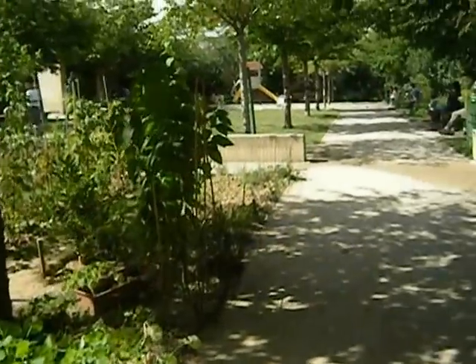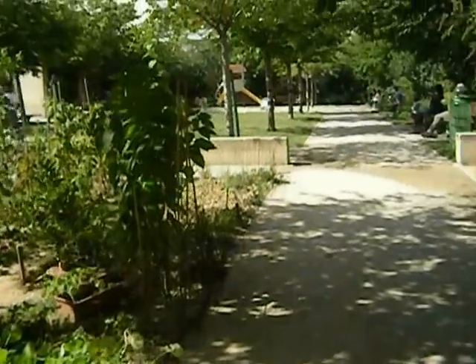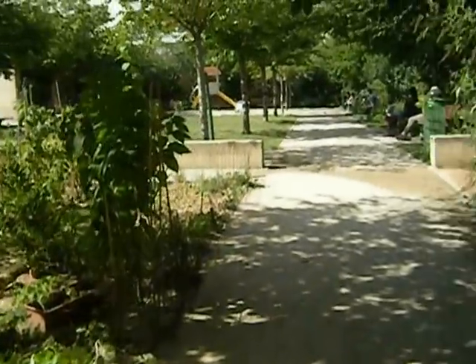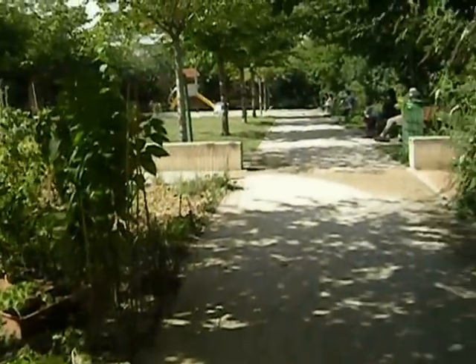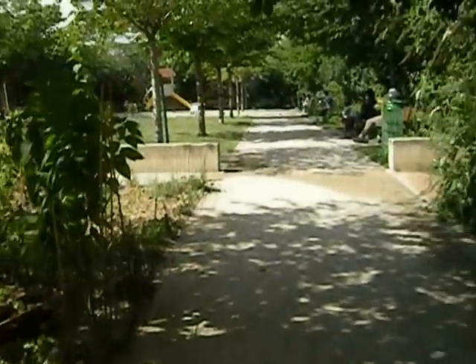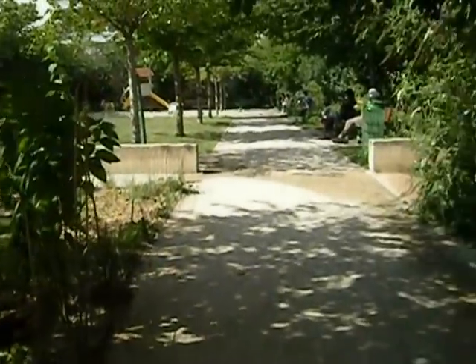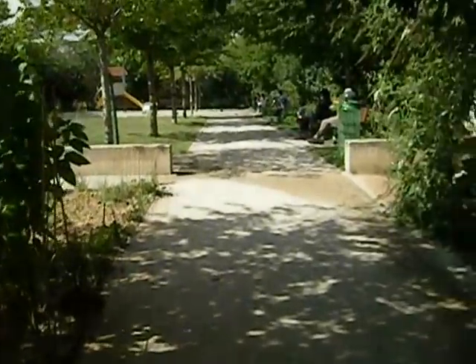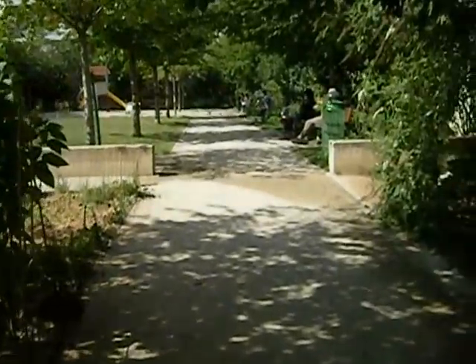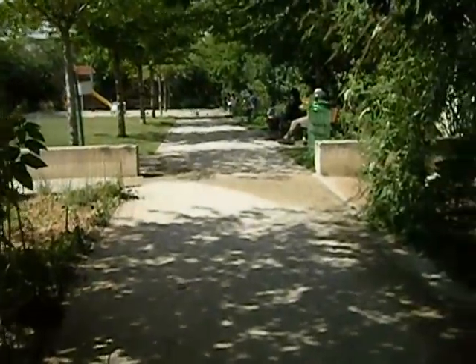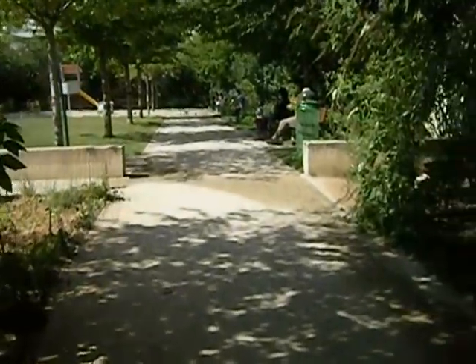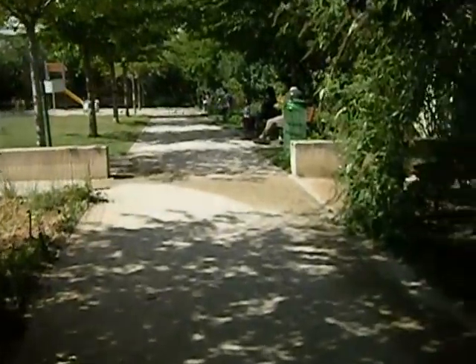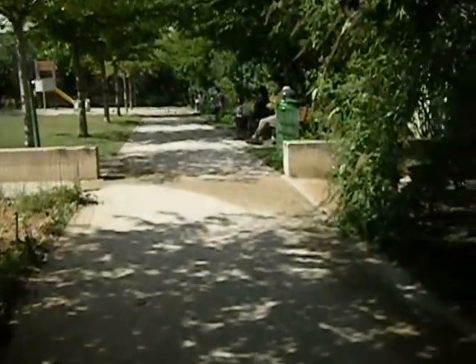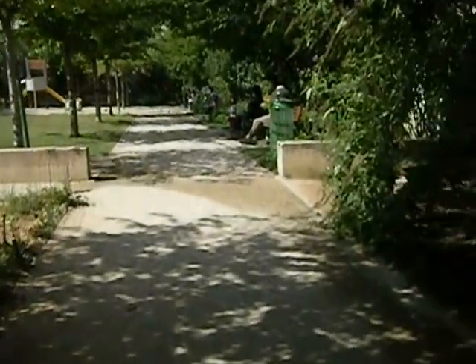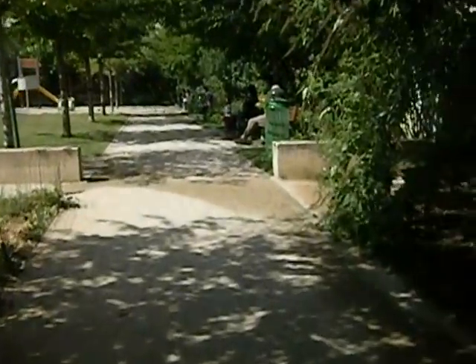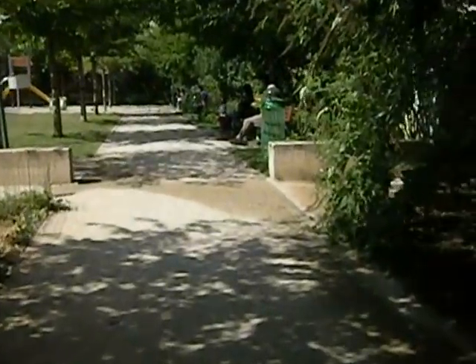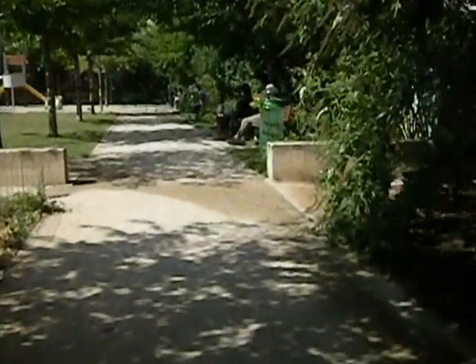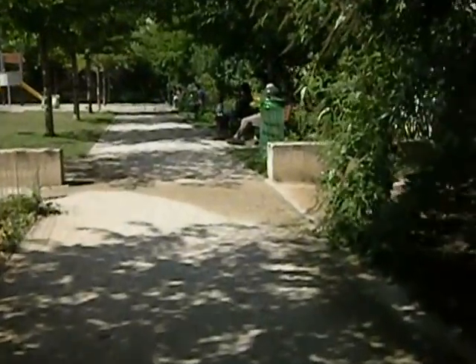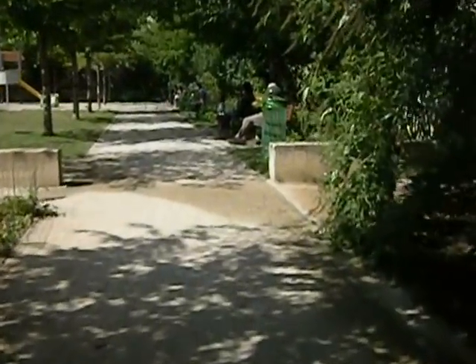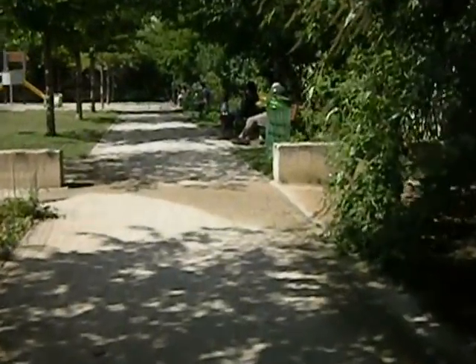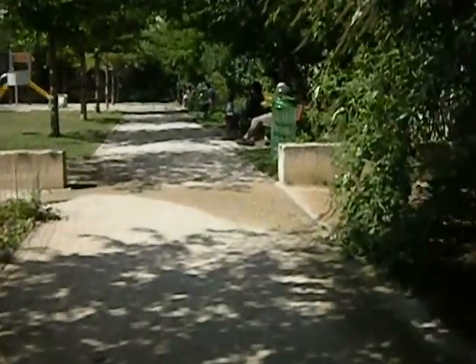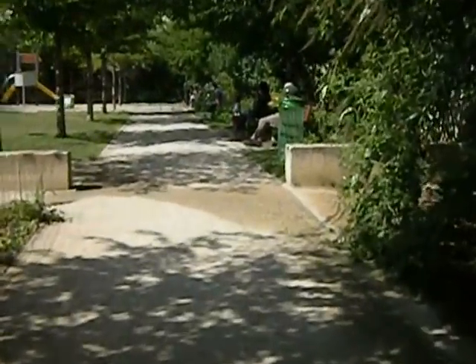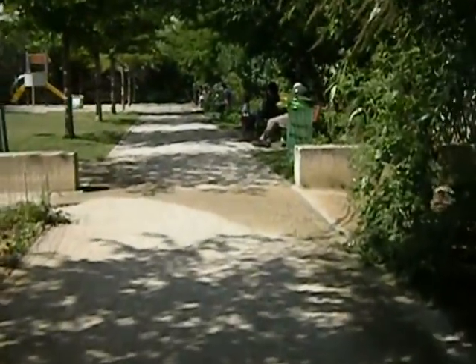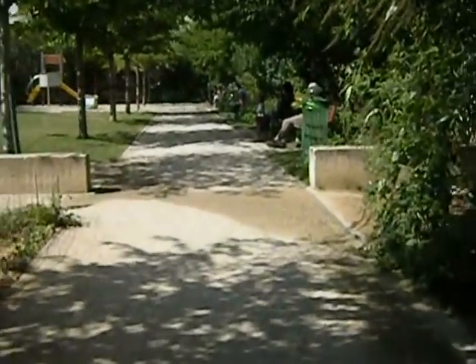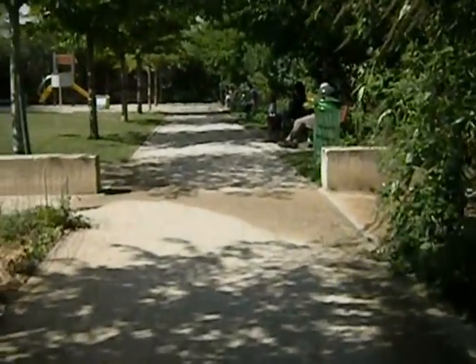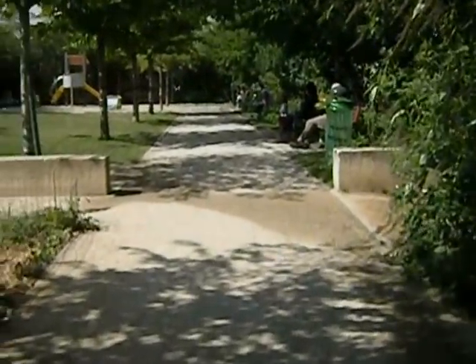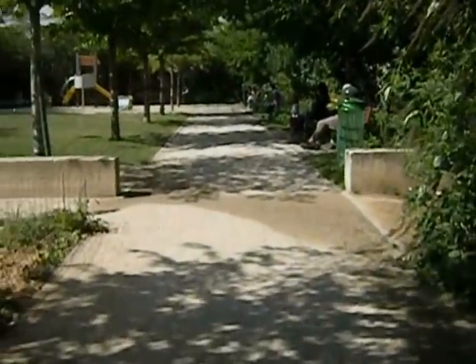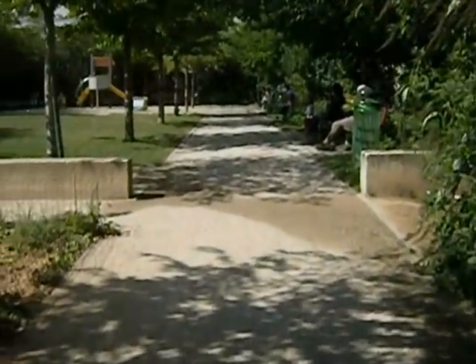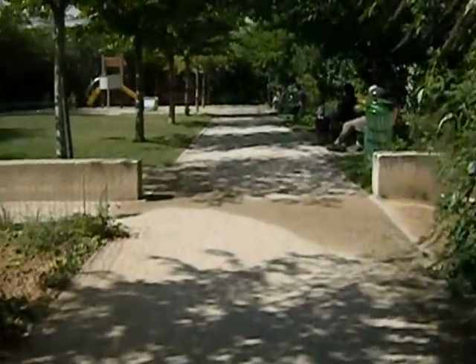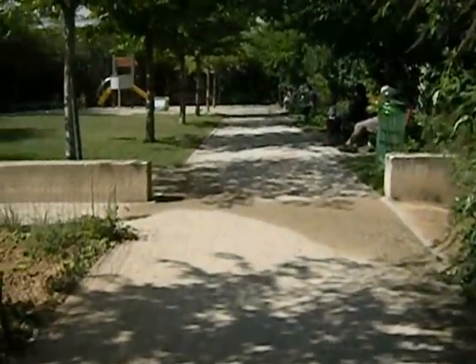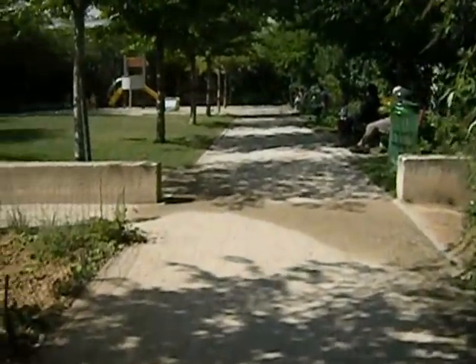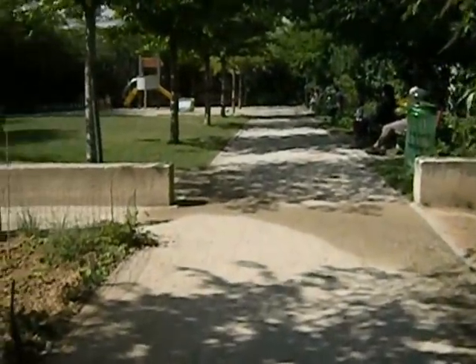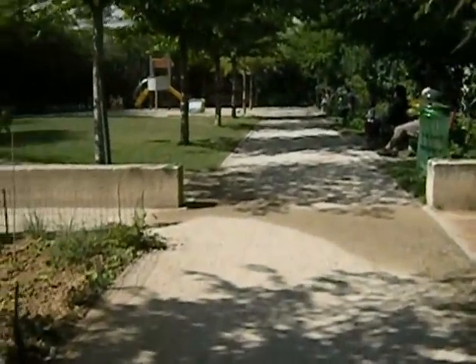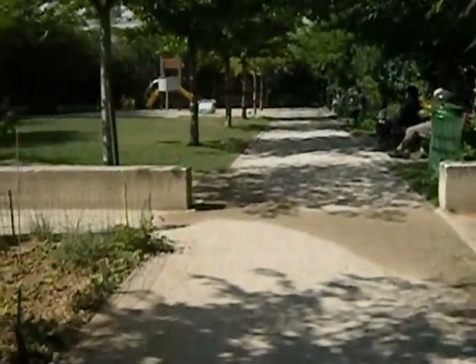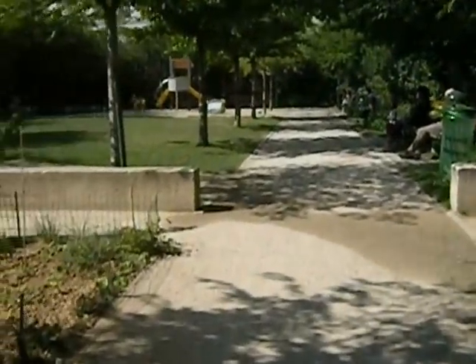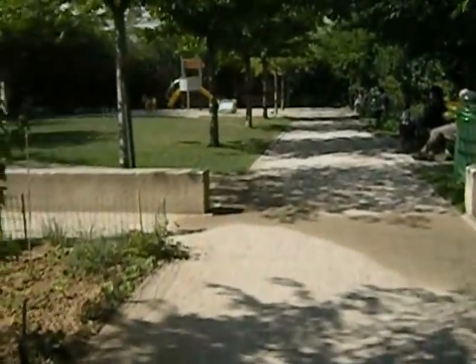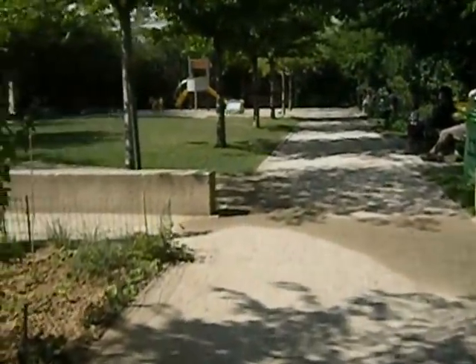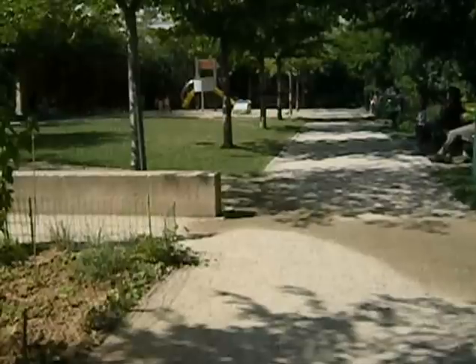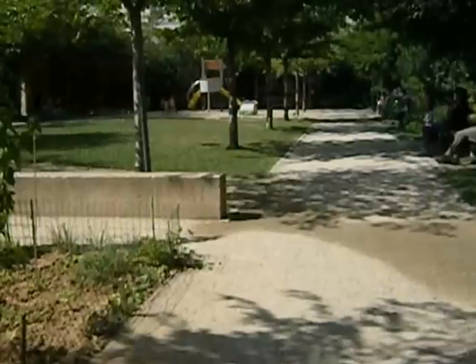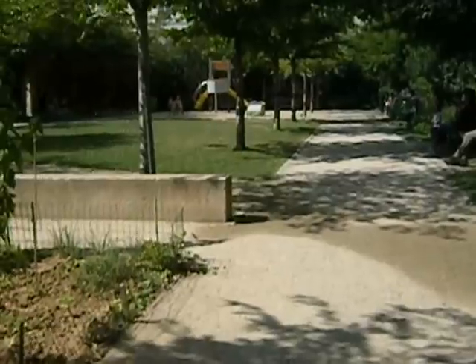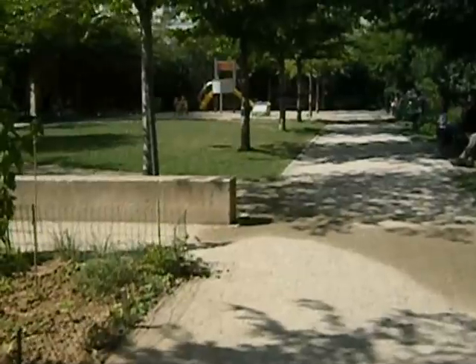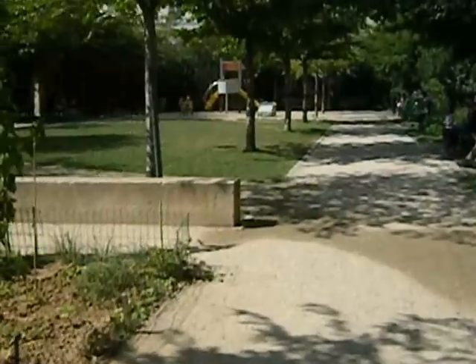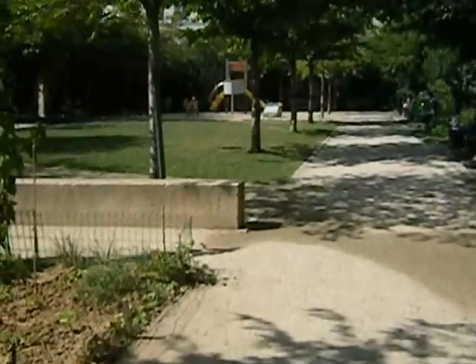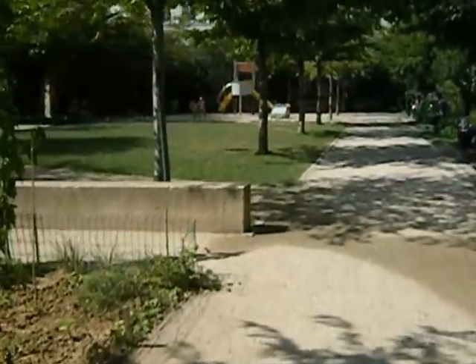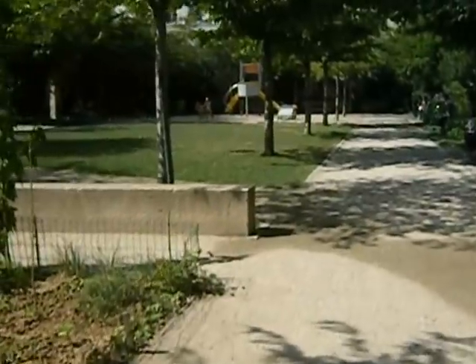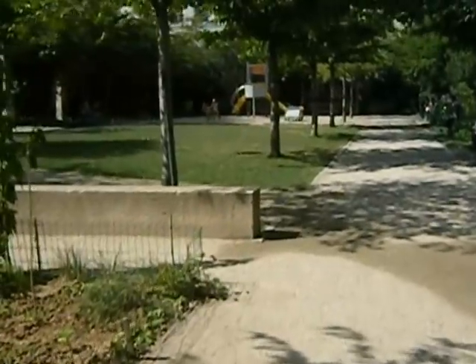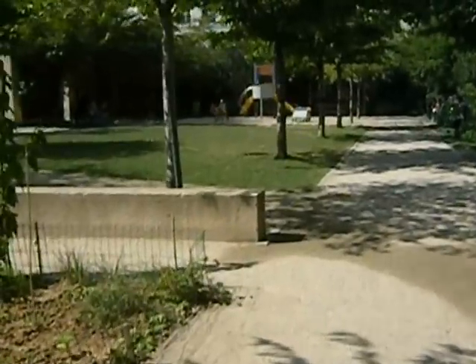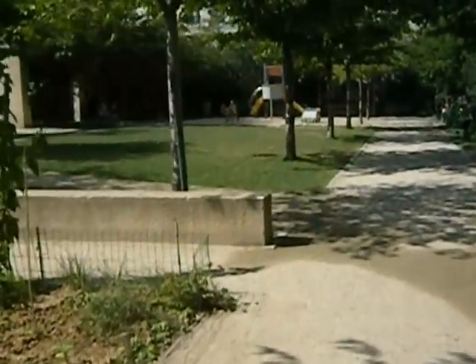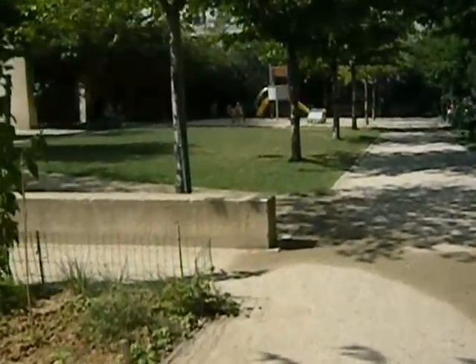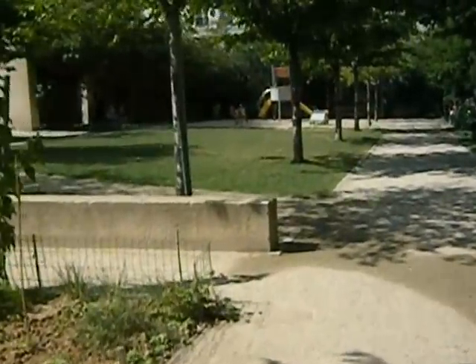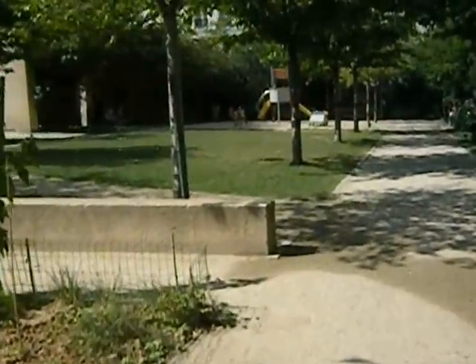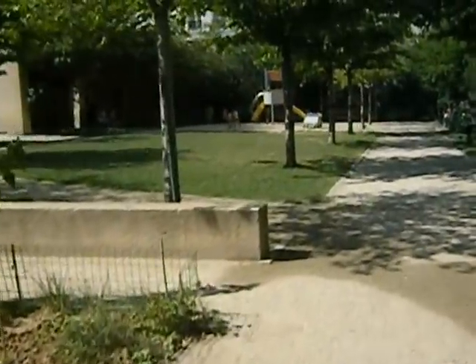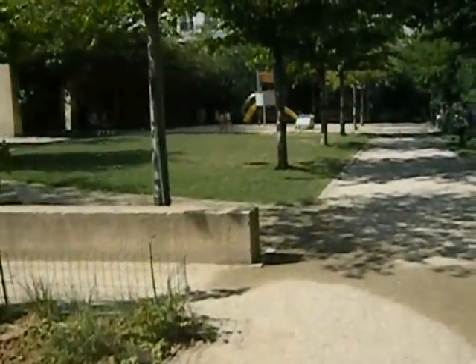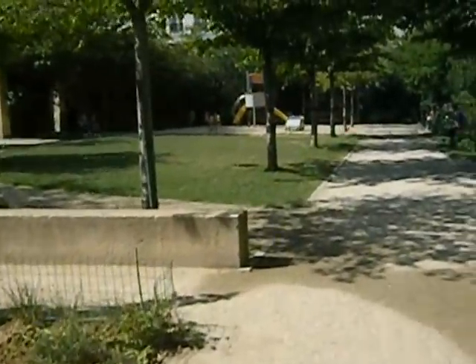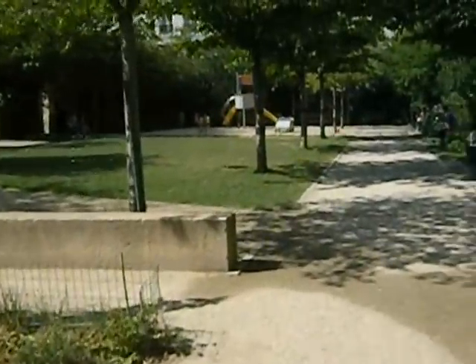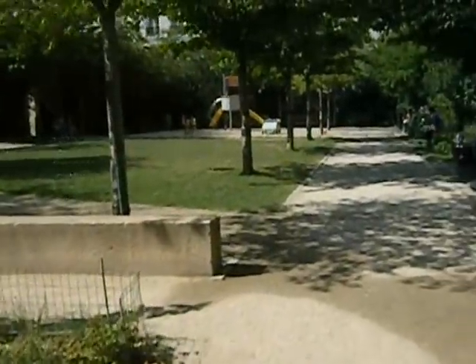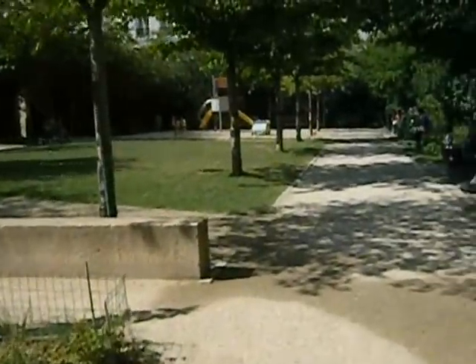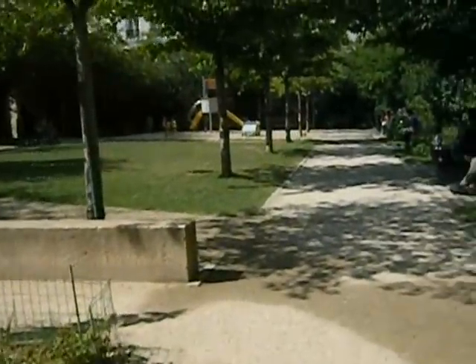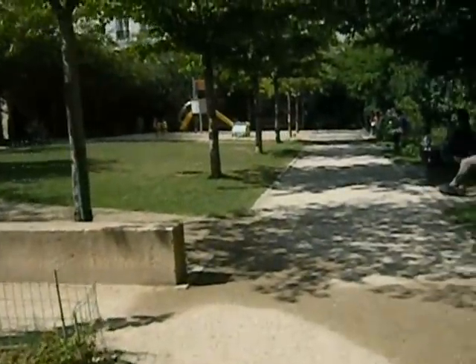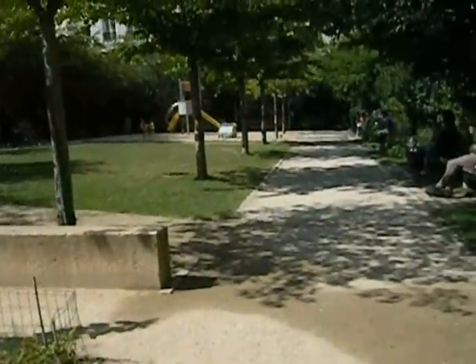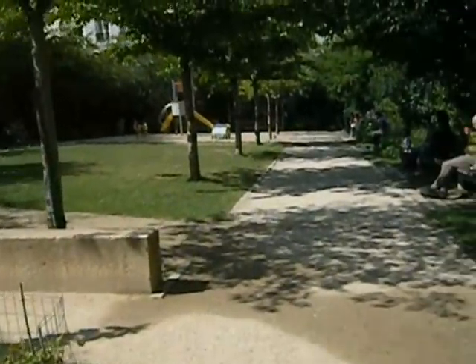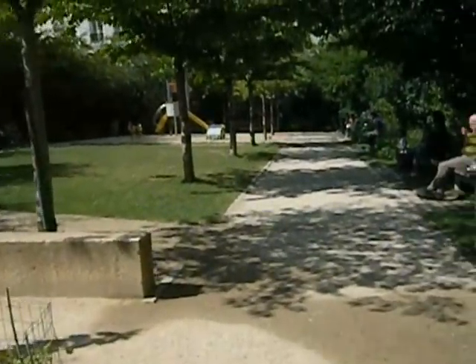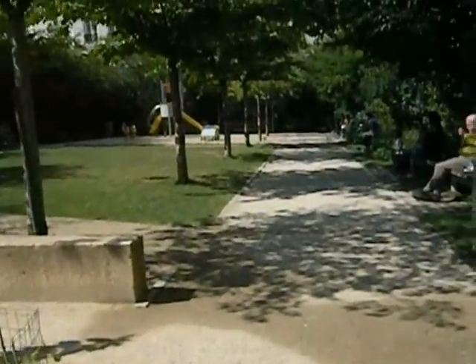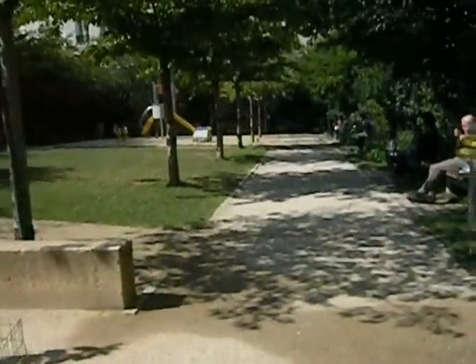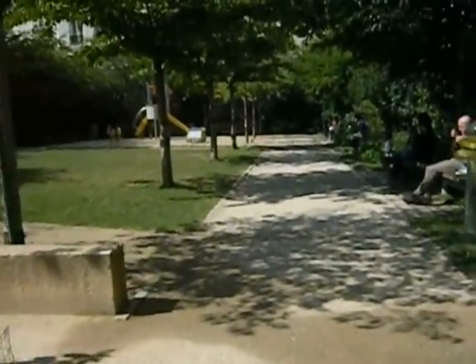This is right next to the Centre Pompidou modern art museum.